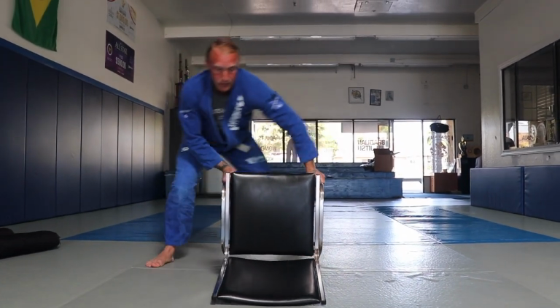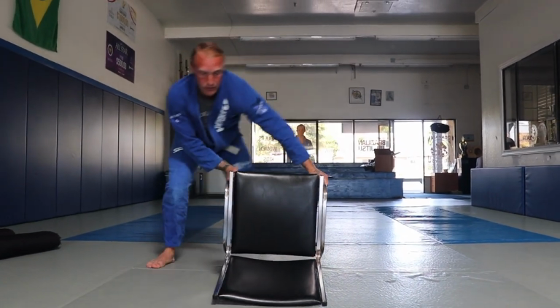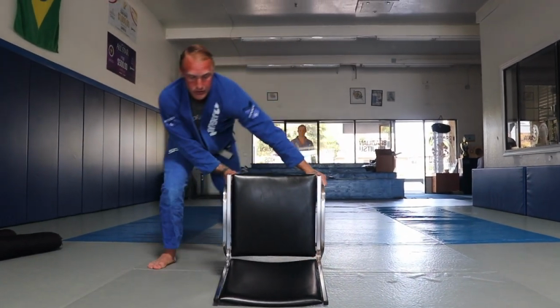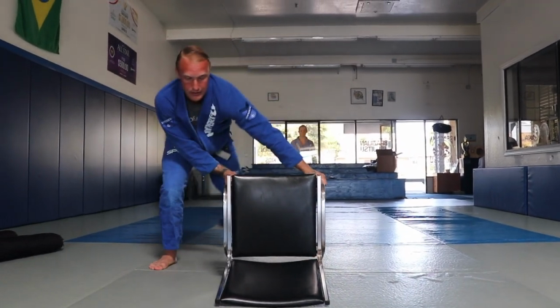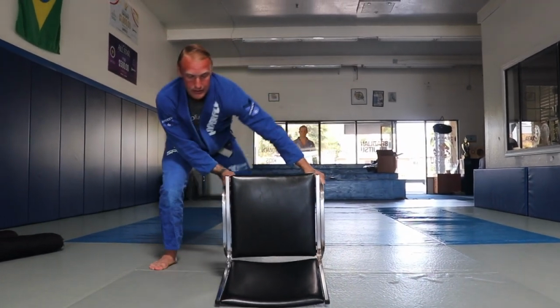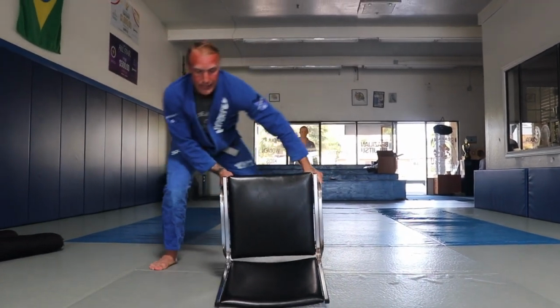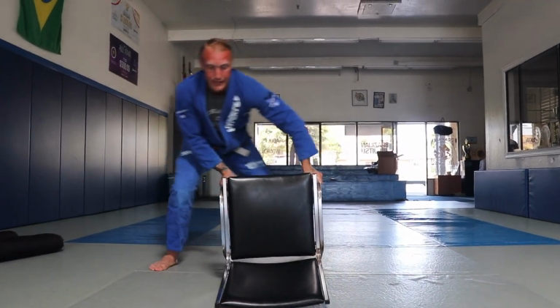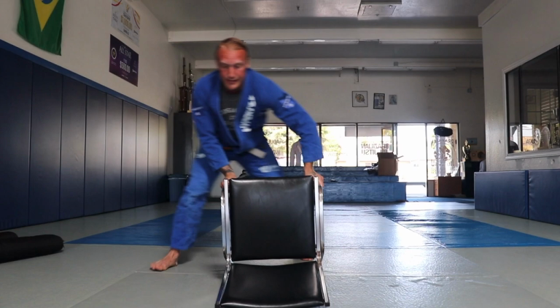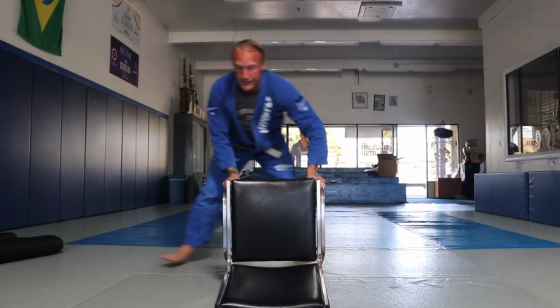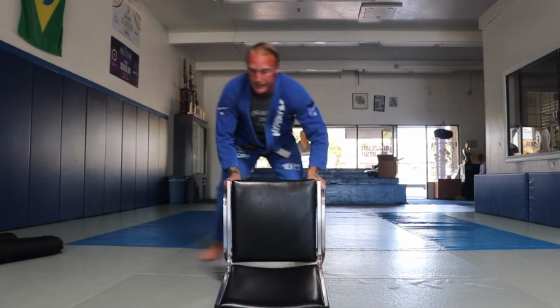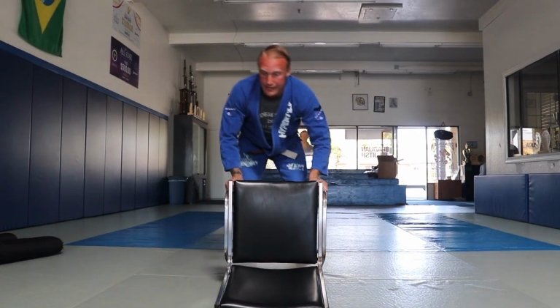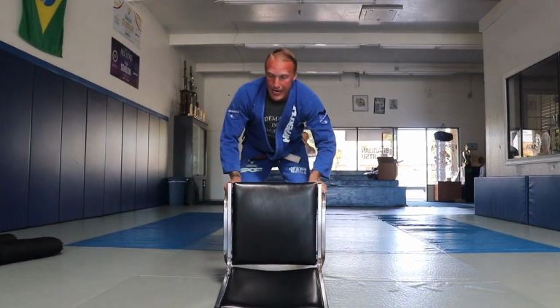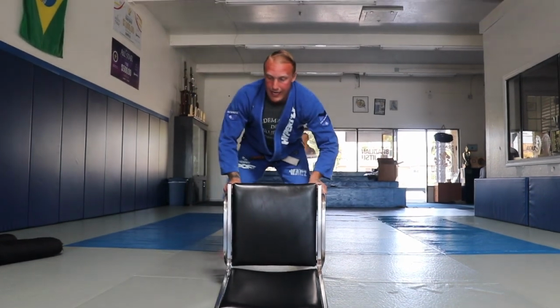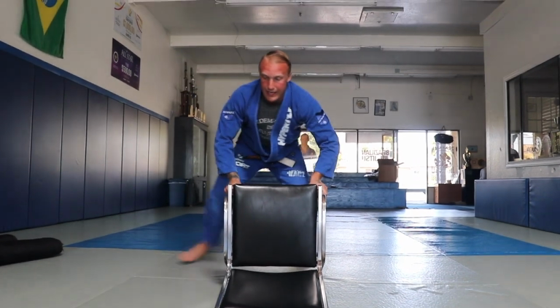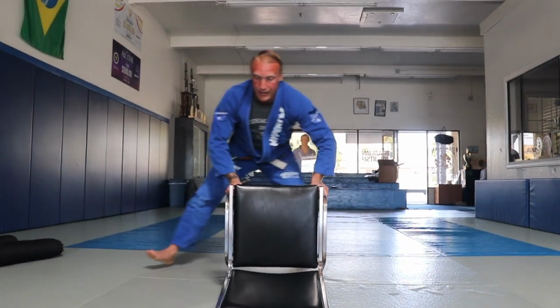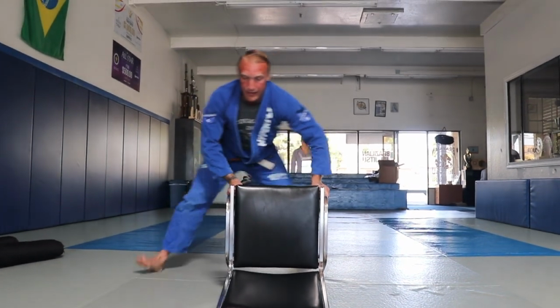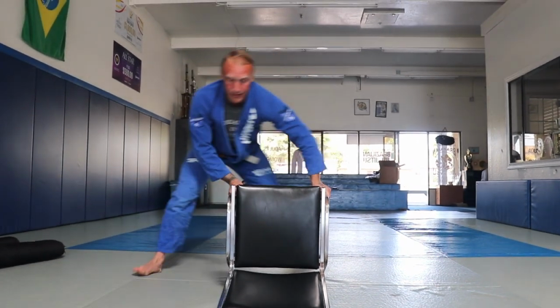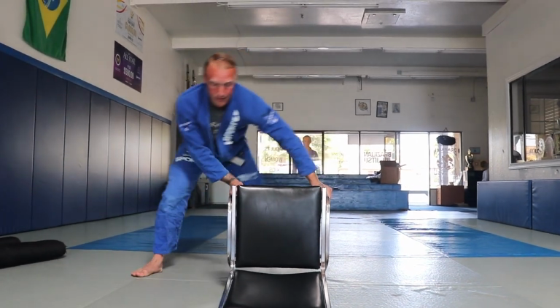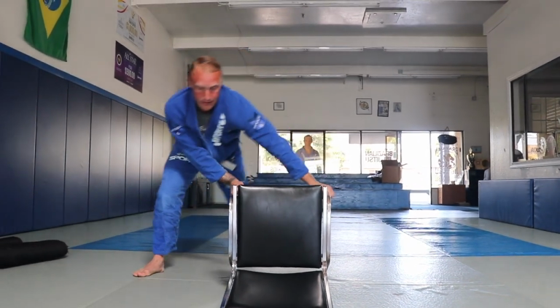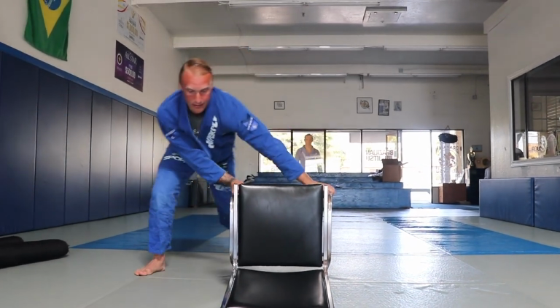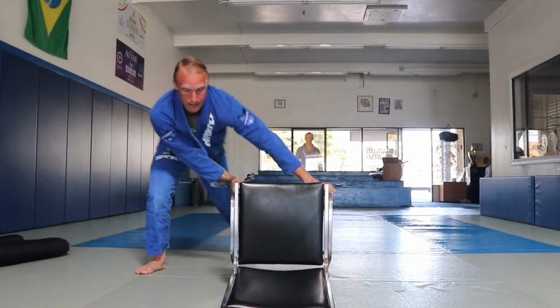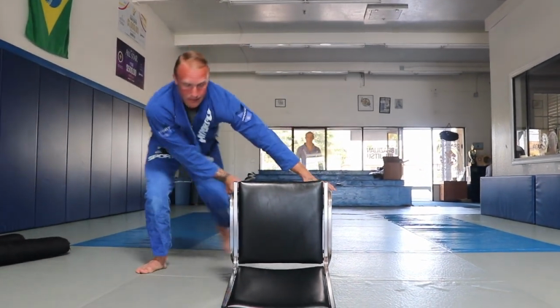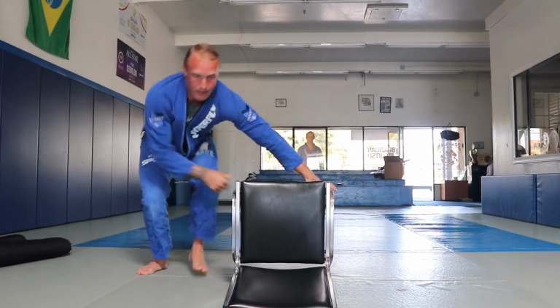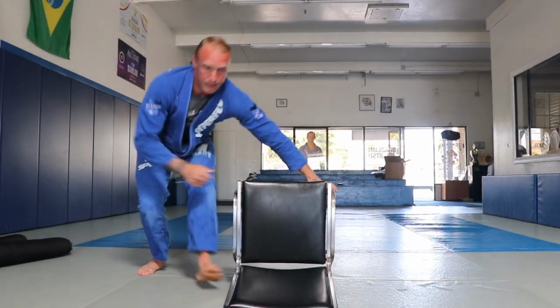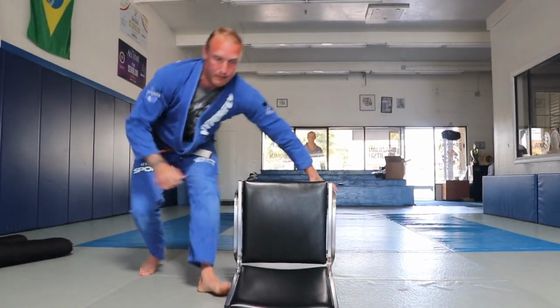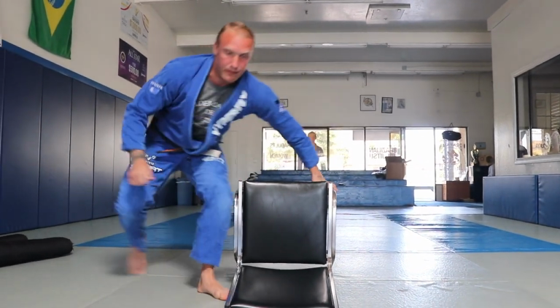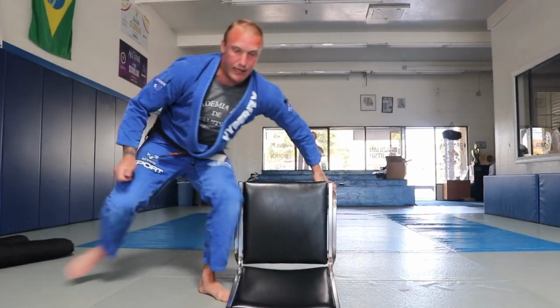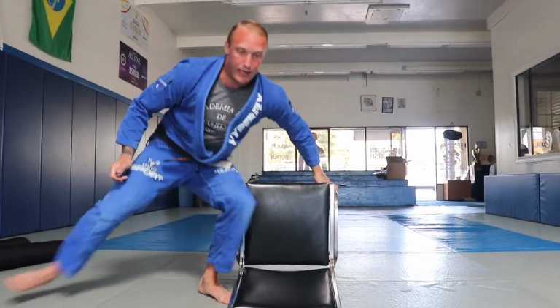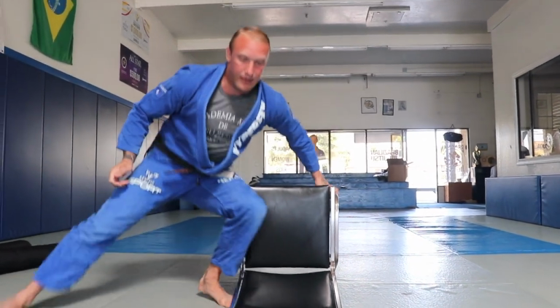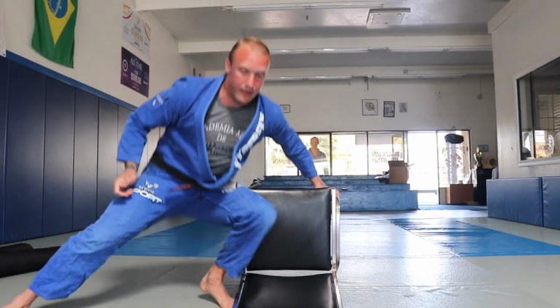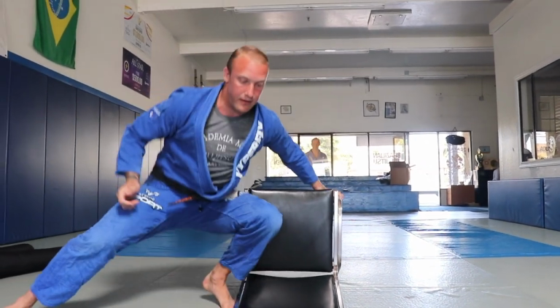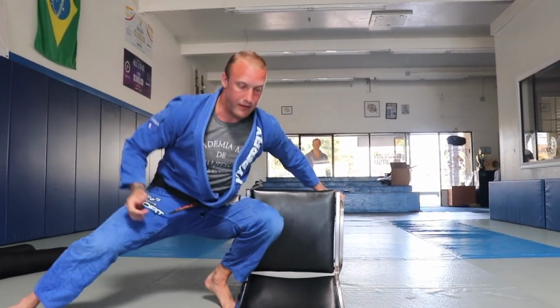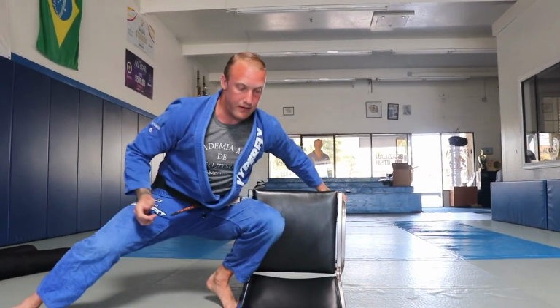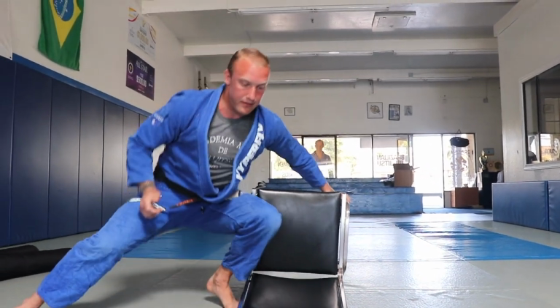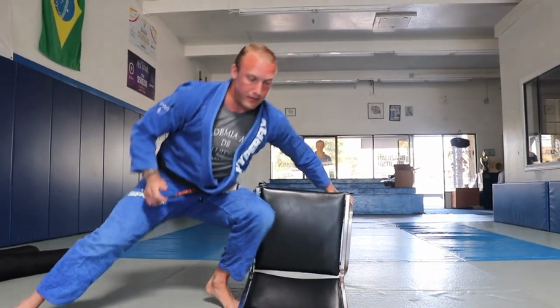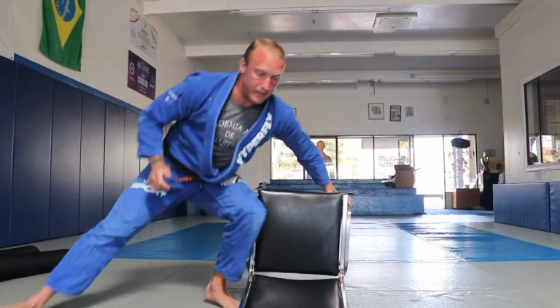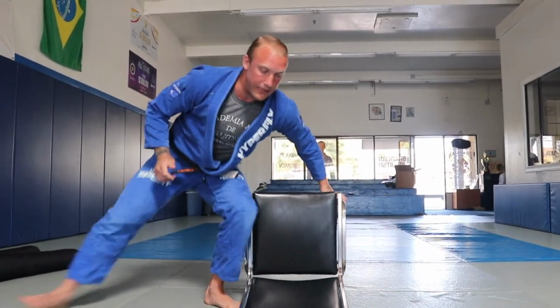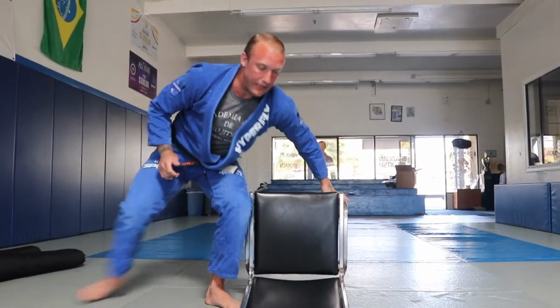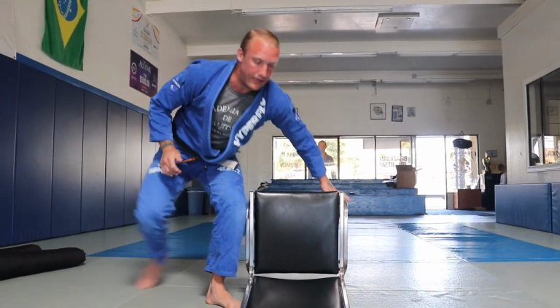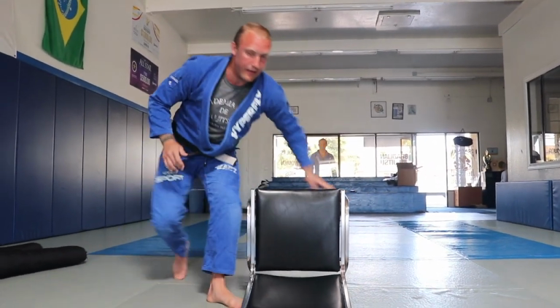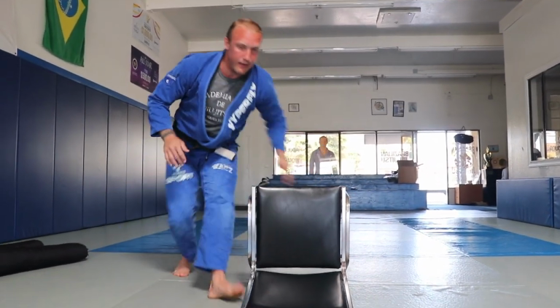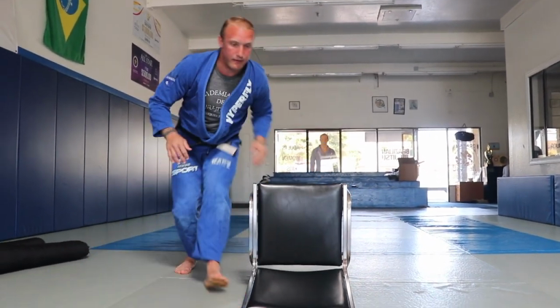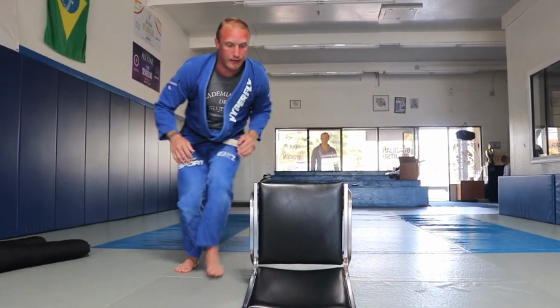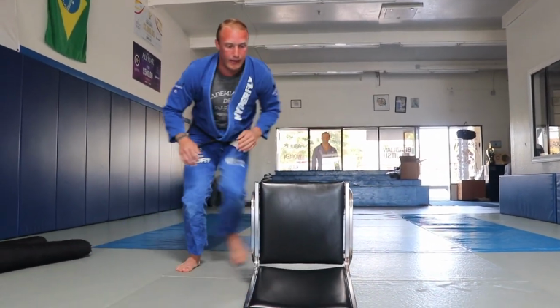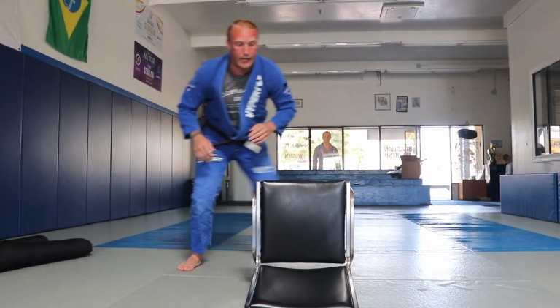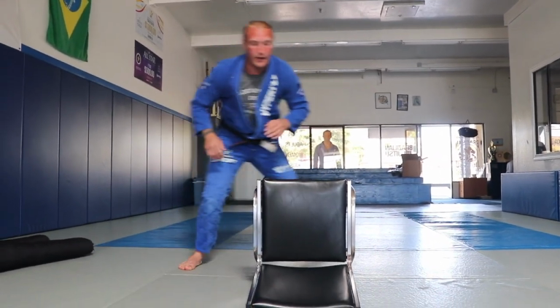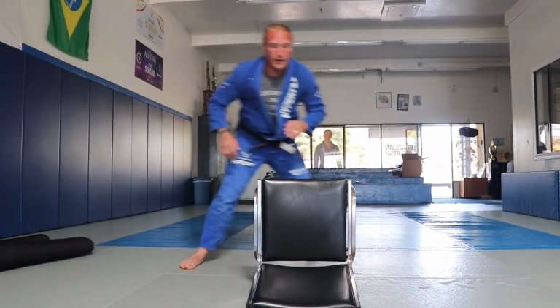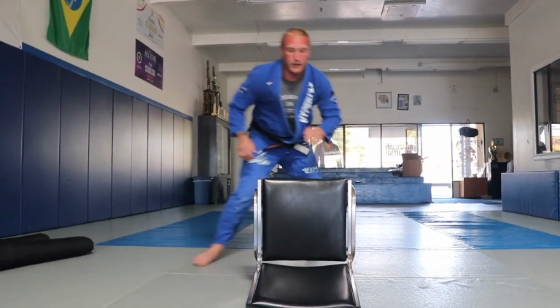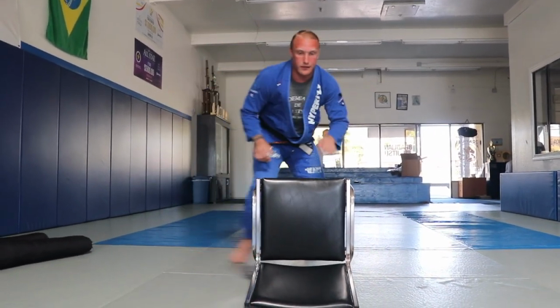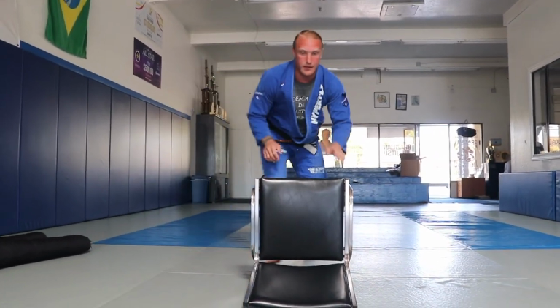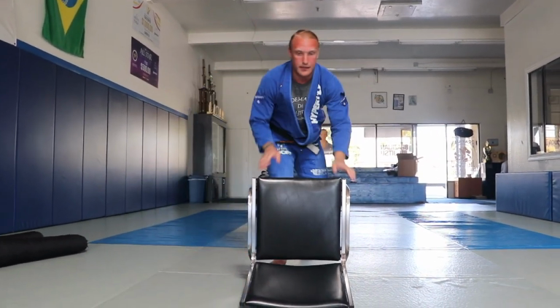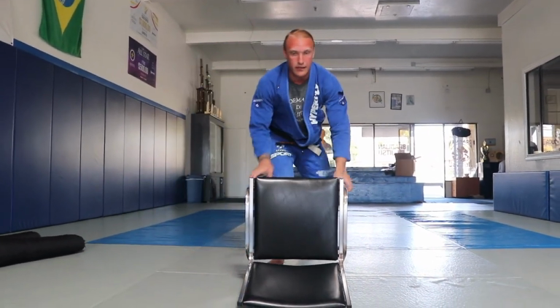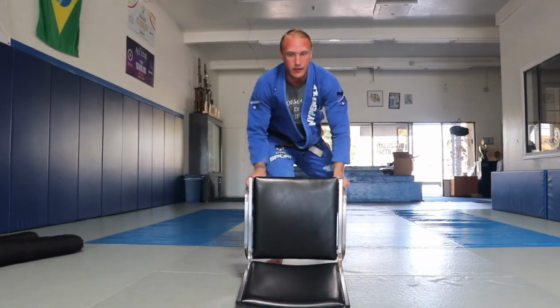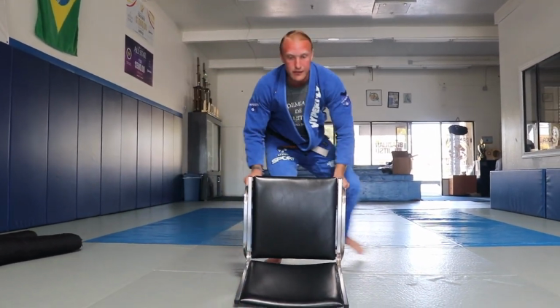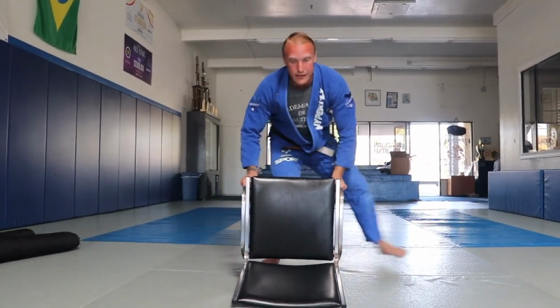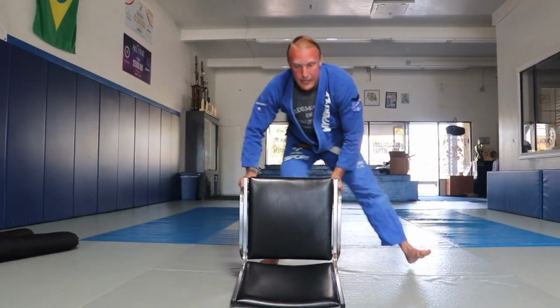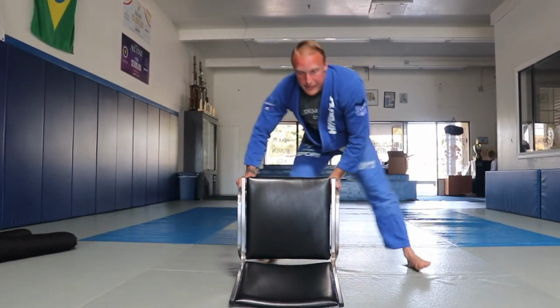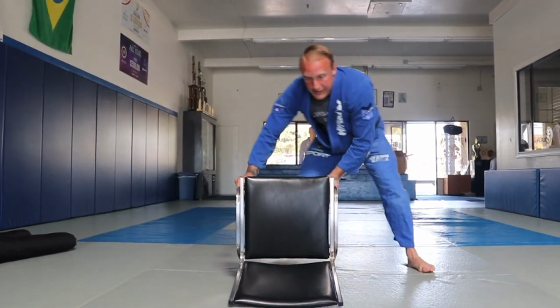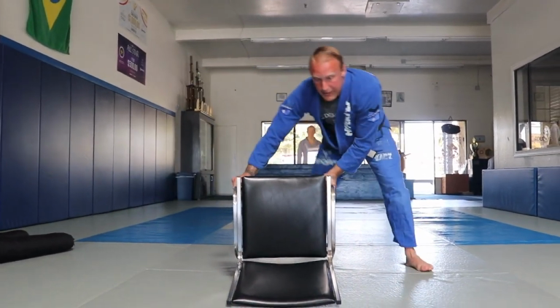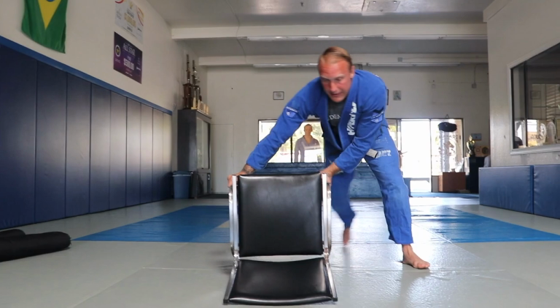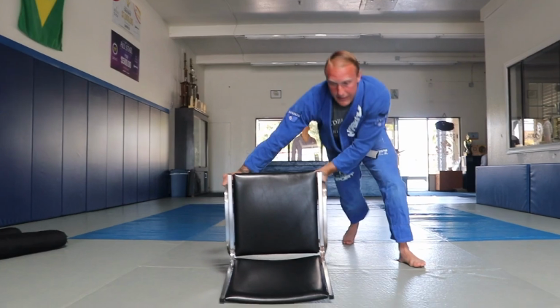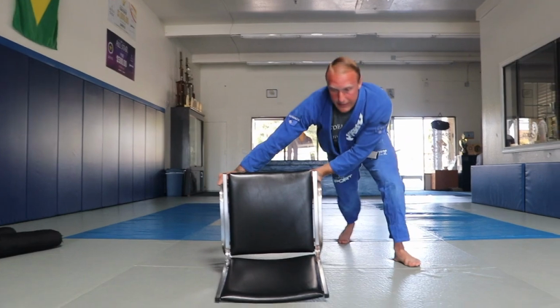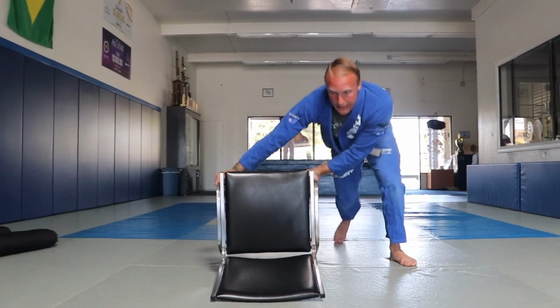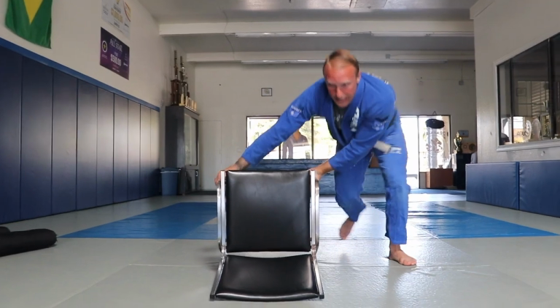Push the legs to the side, come in — just go side to side like that.